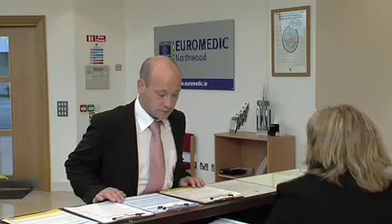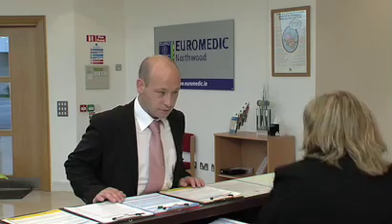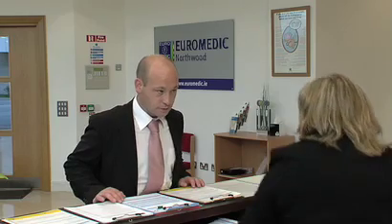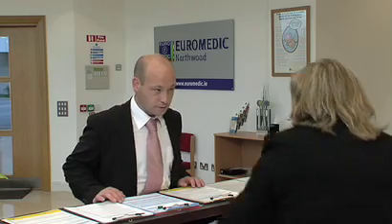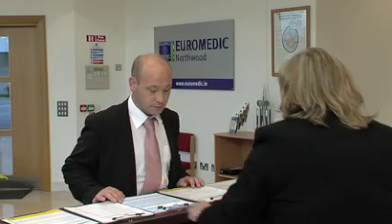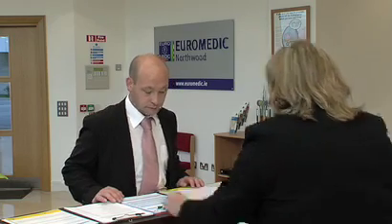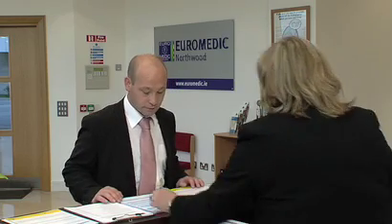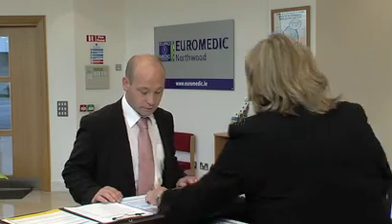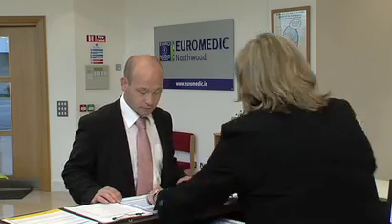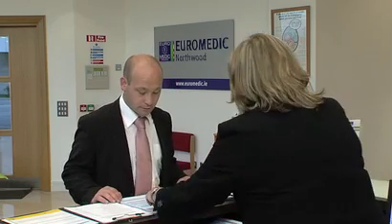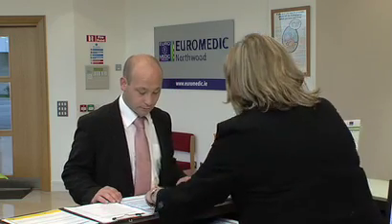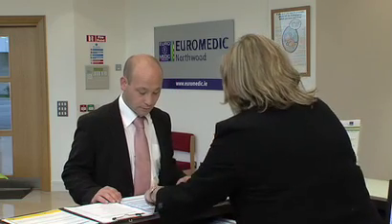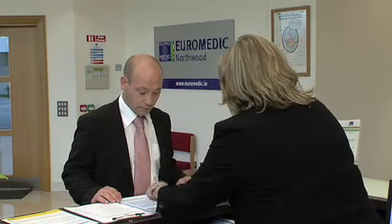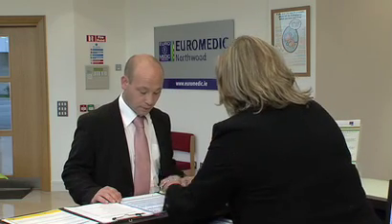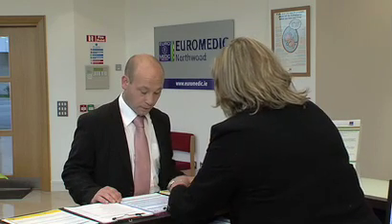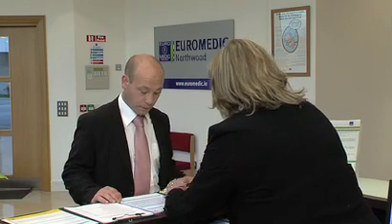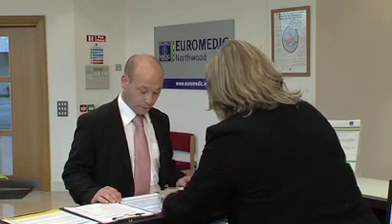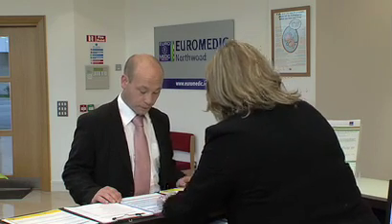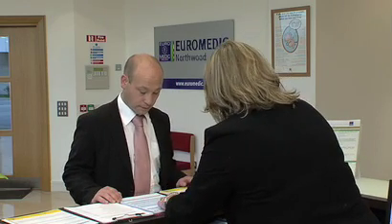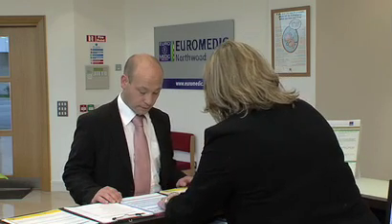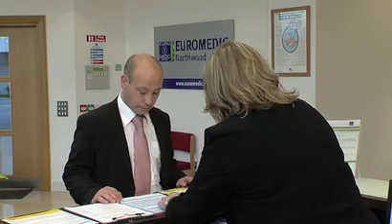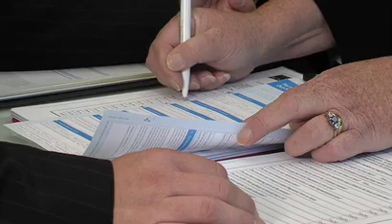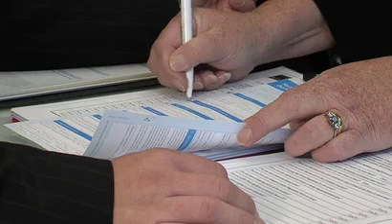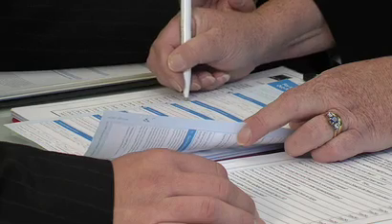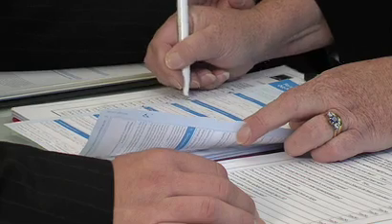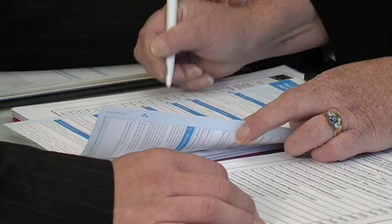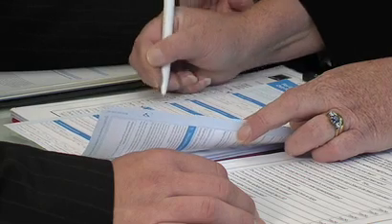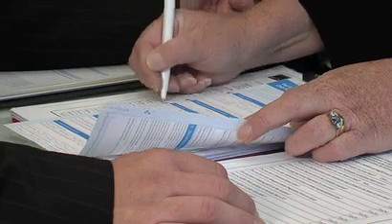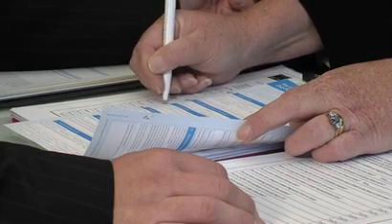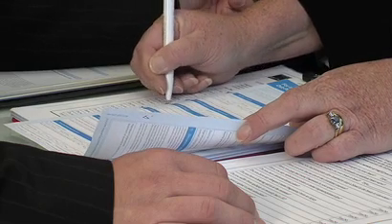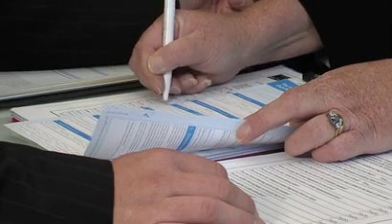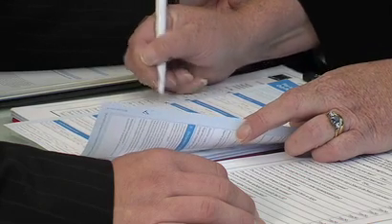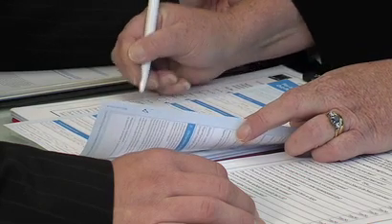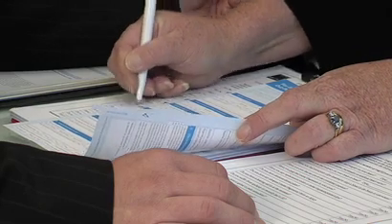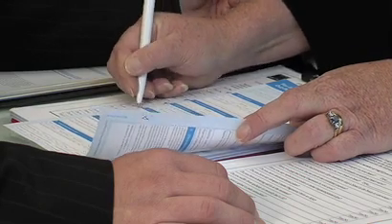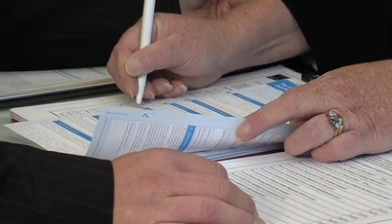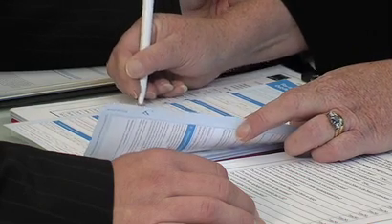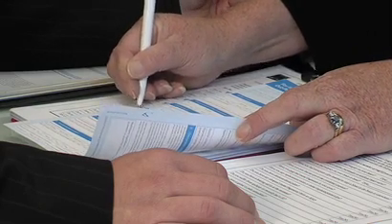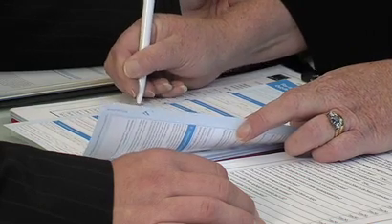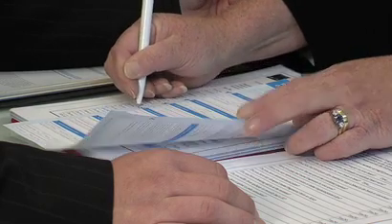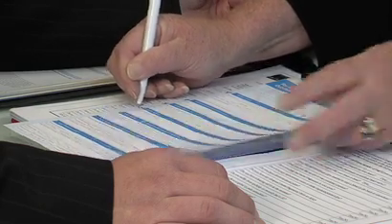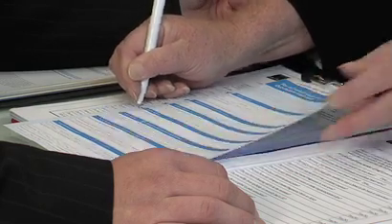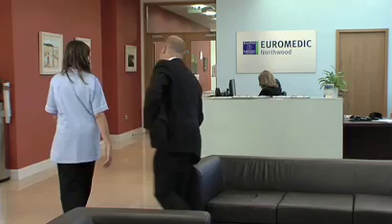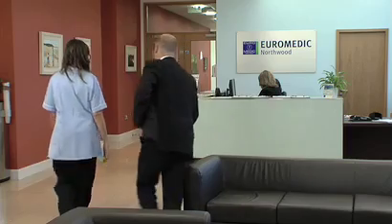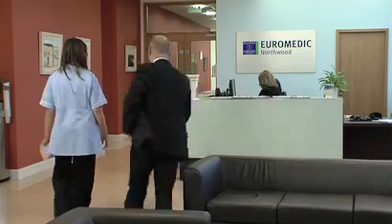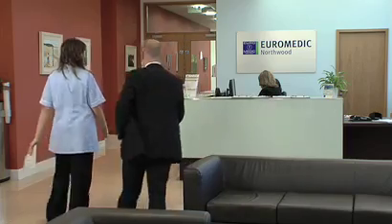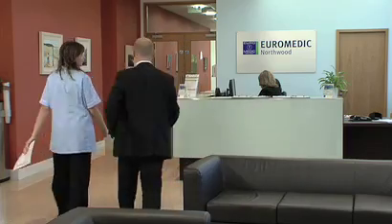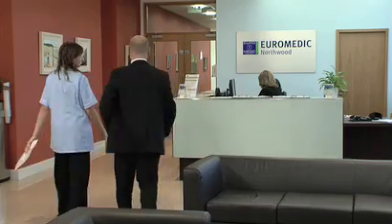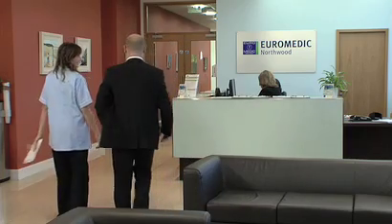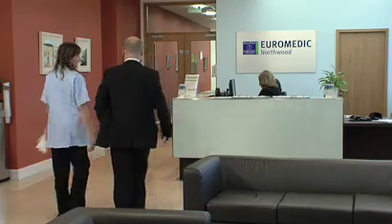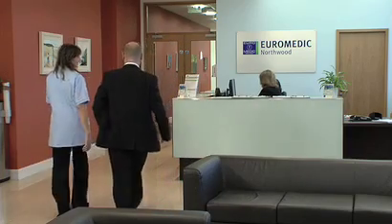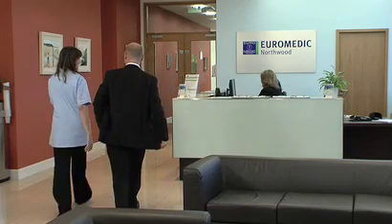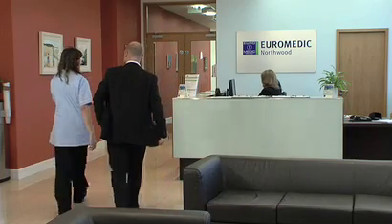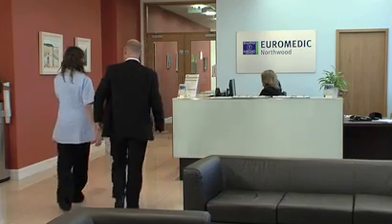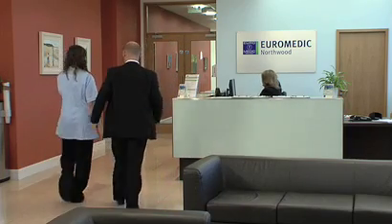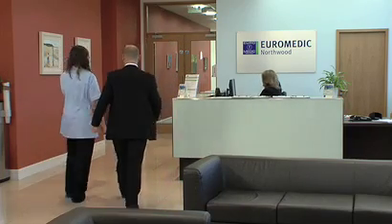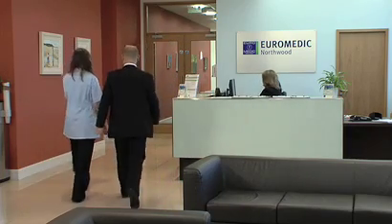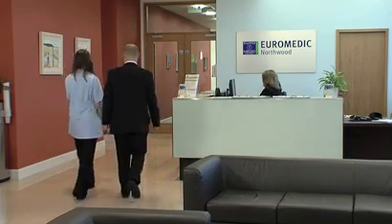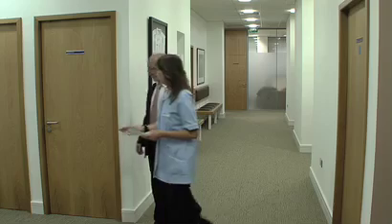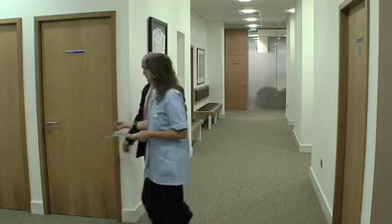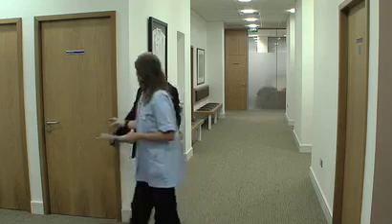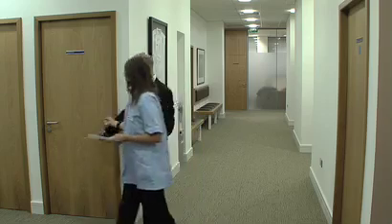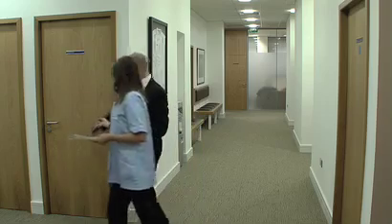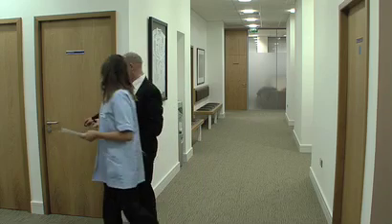On arrival at the Uromedic Centre for your appointment, there is some initial paperwork. You then change into a gown for the scan.